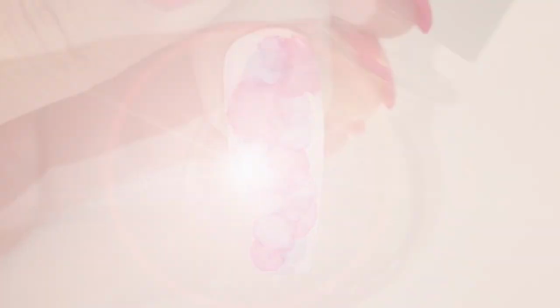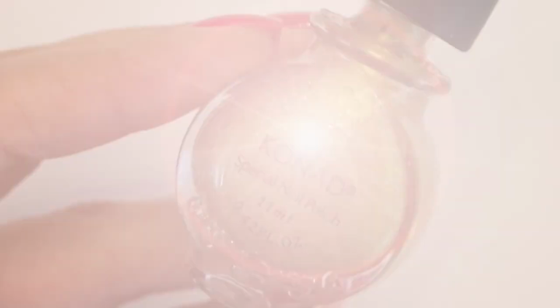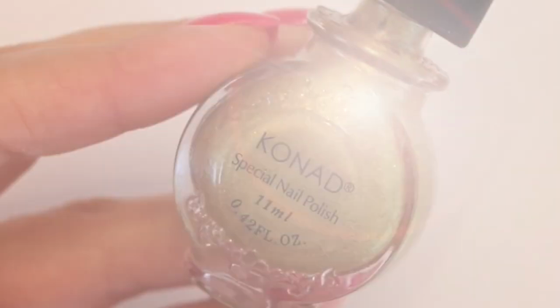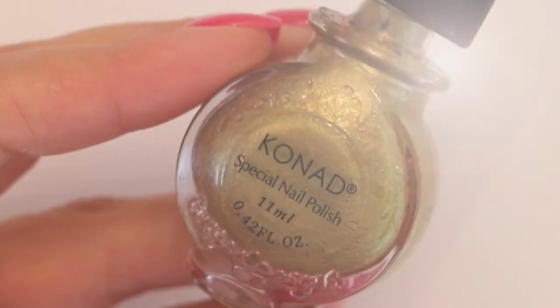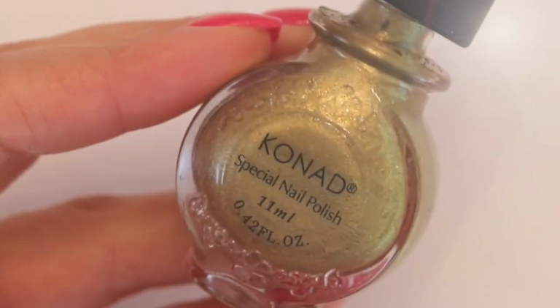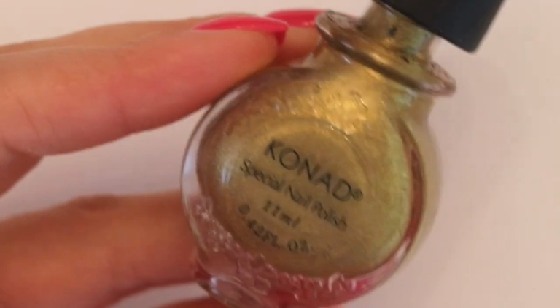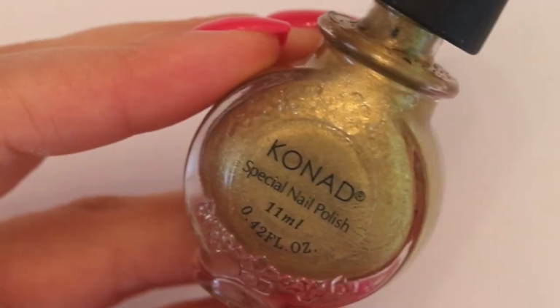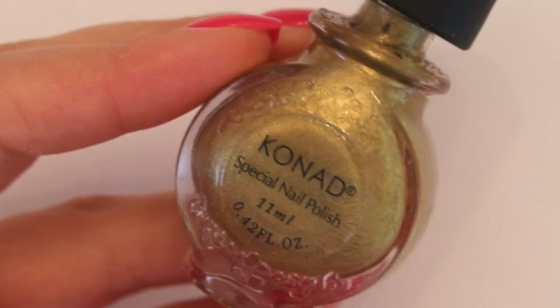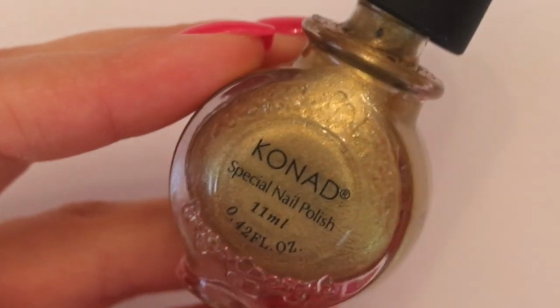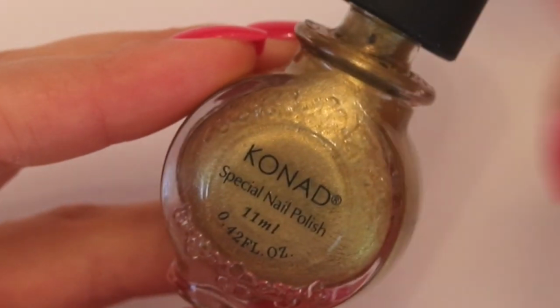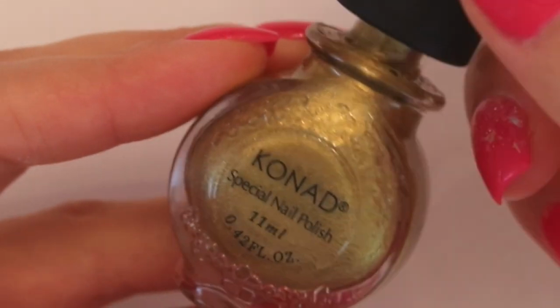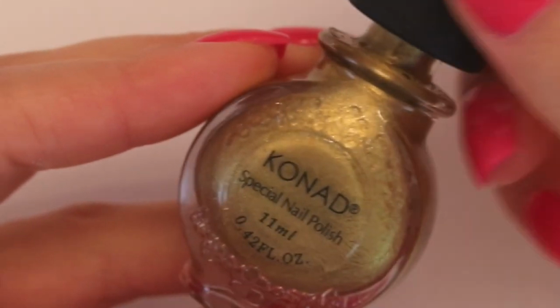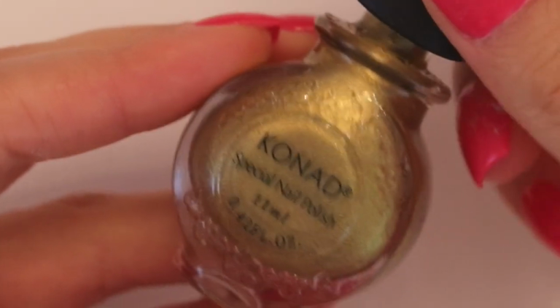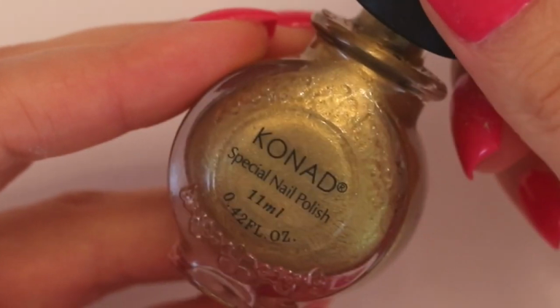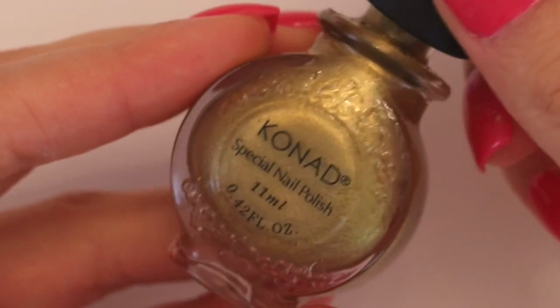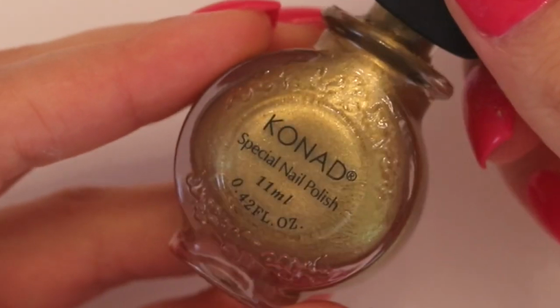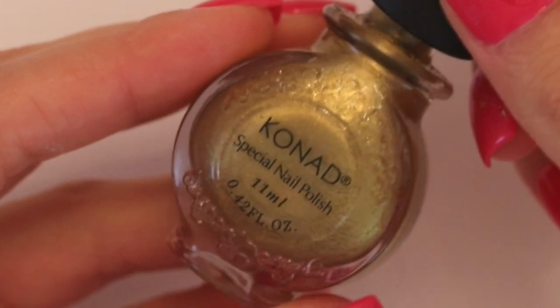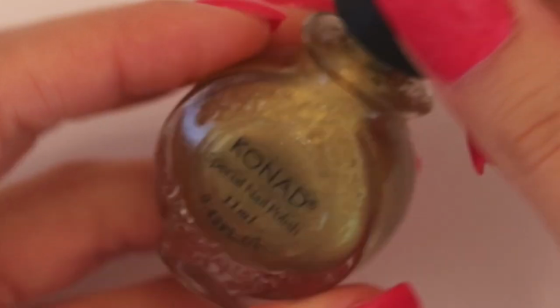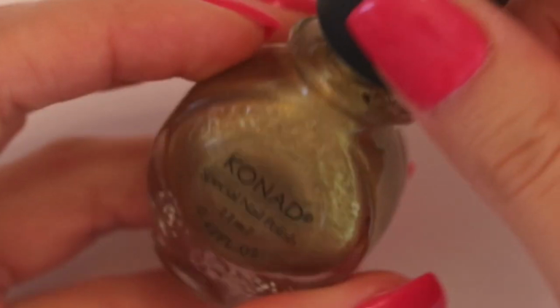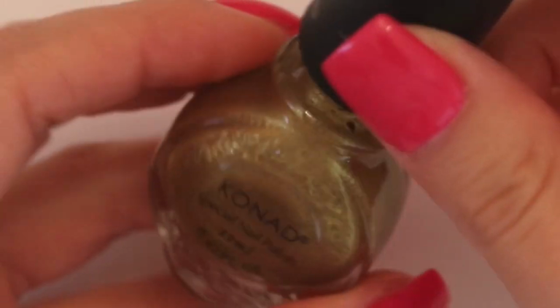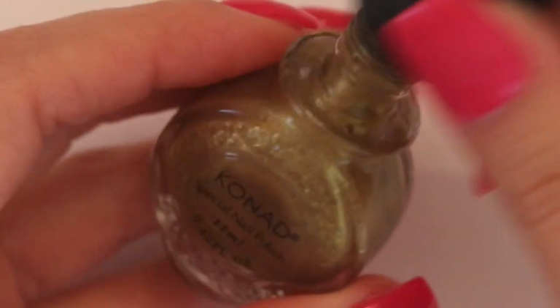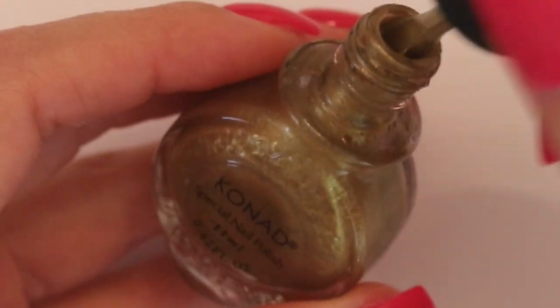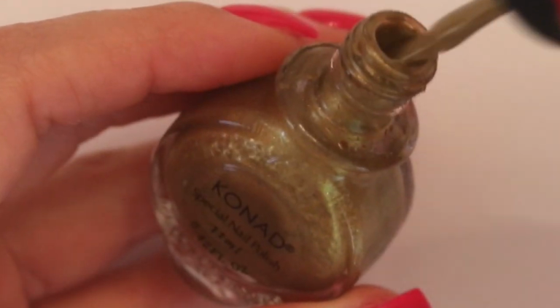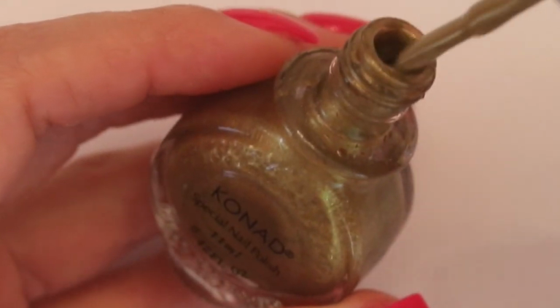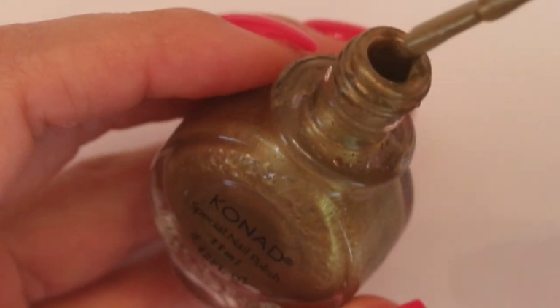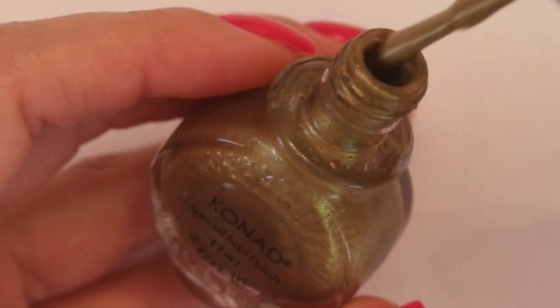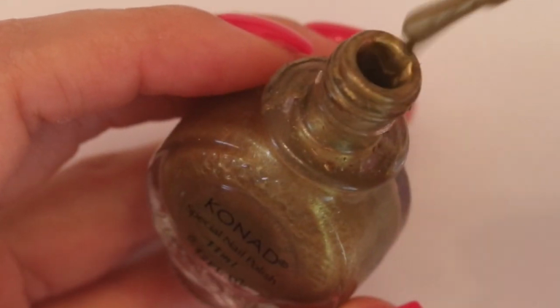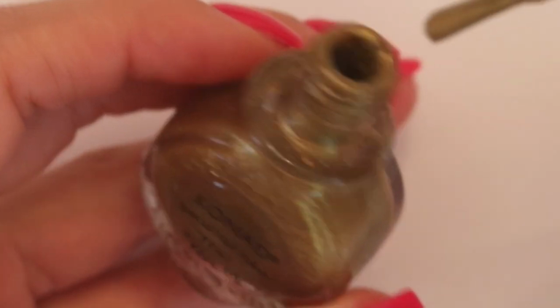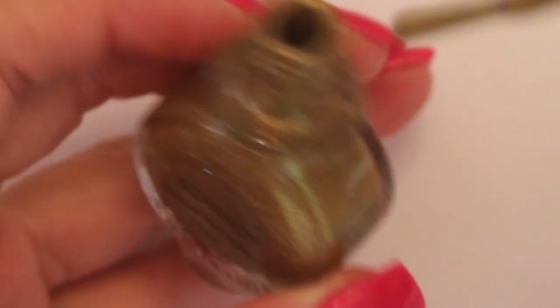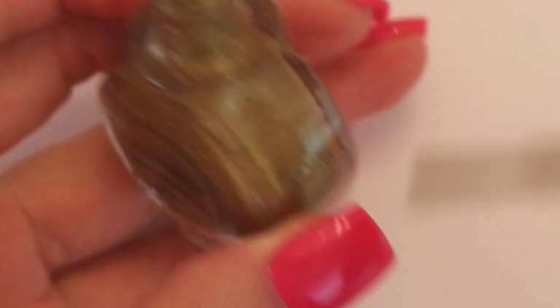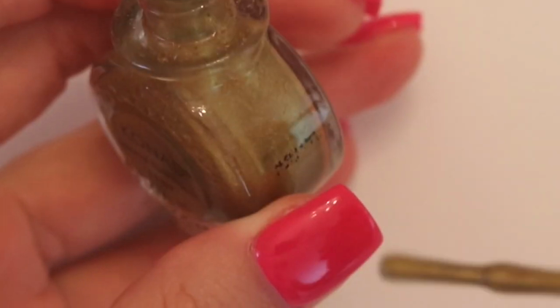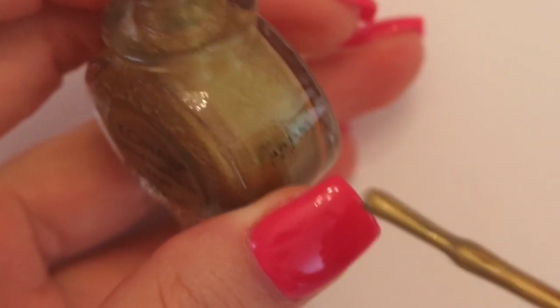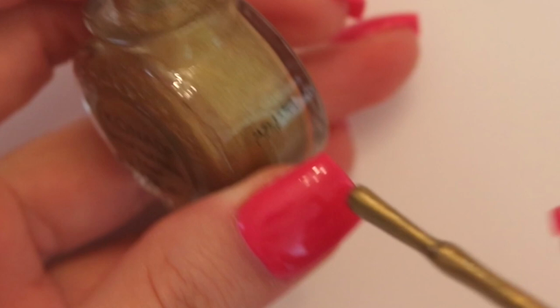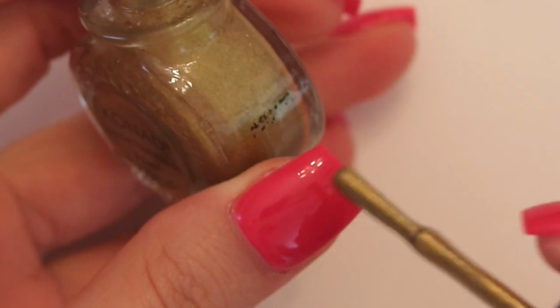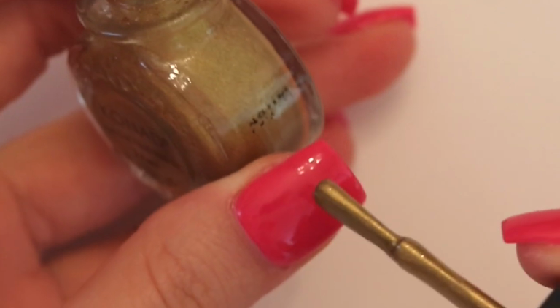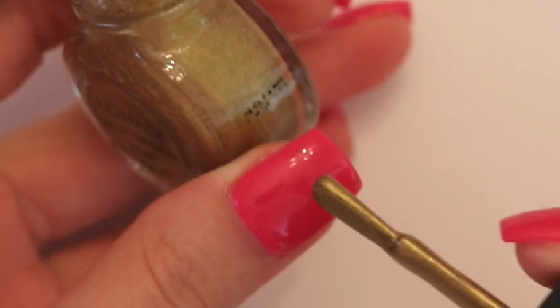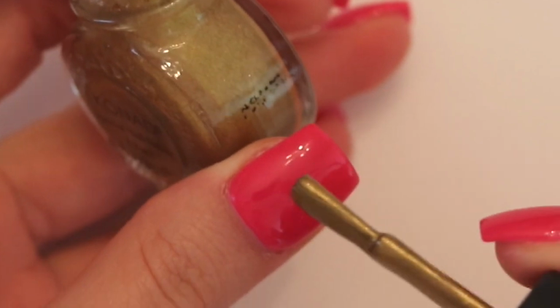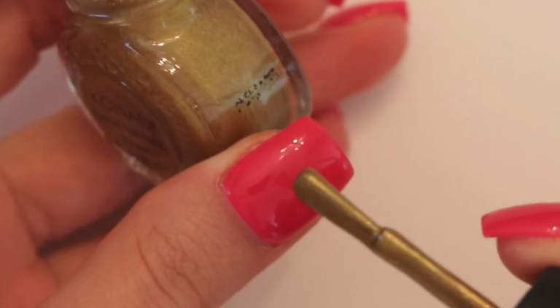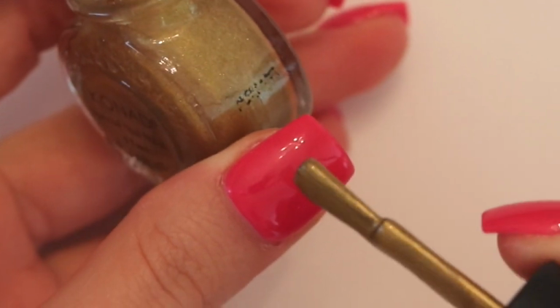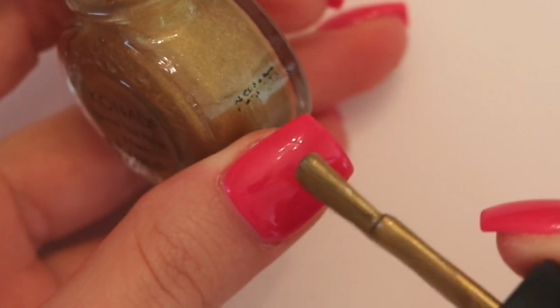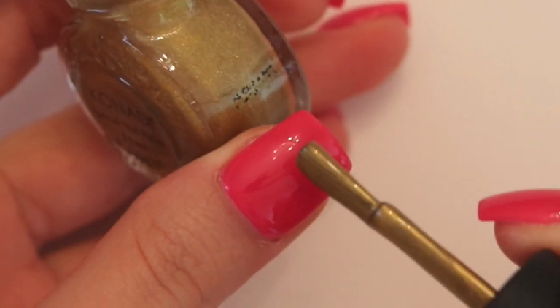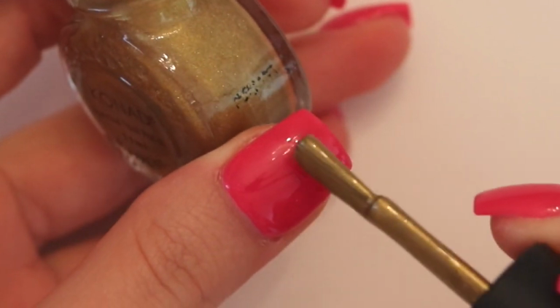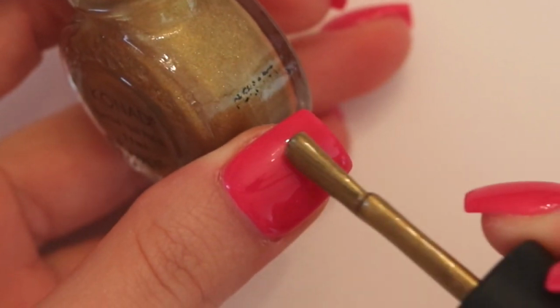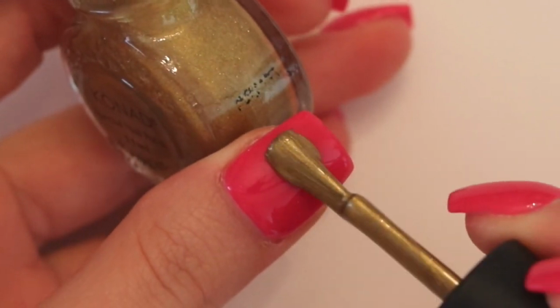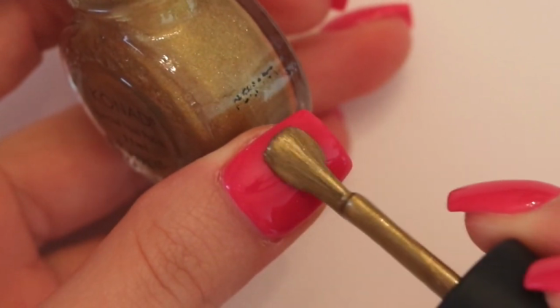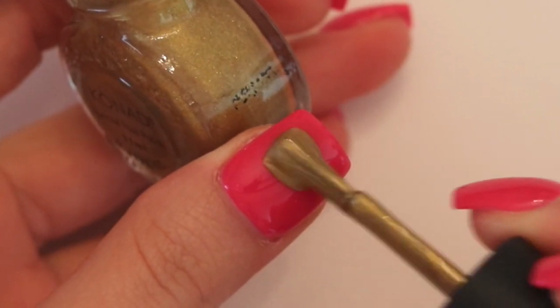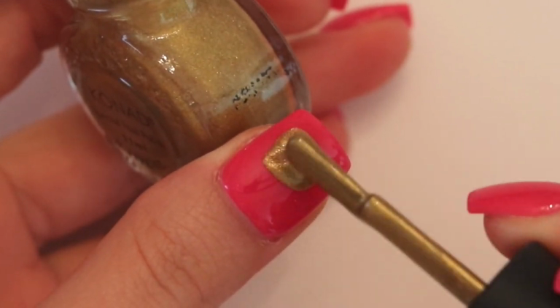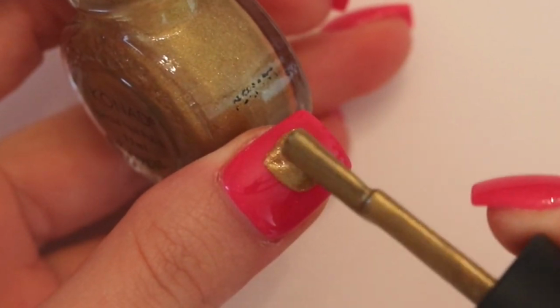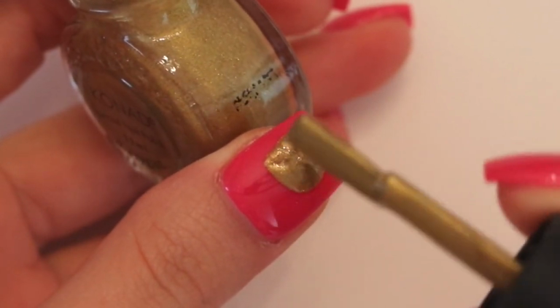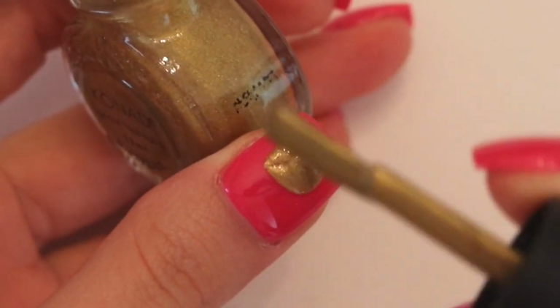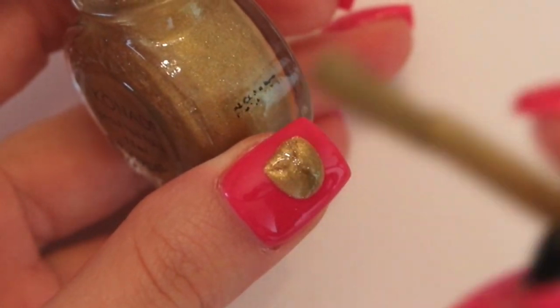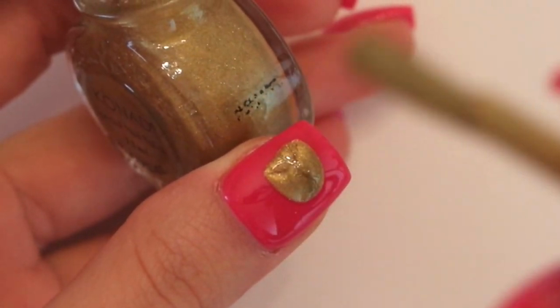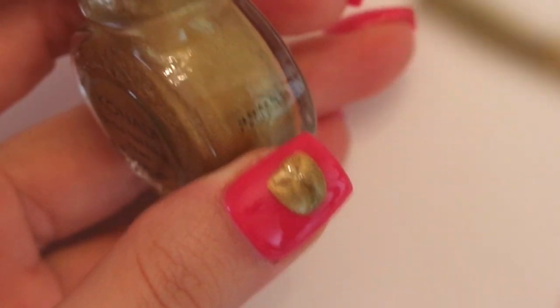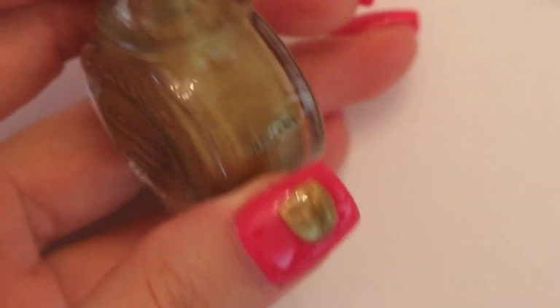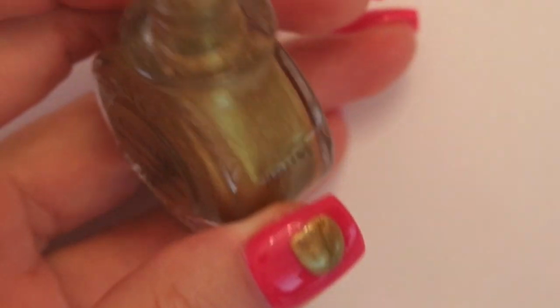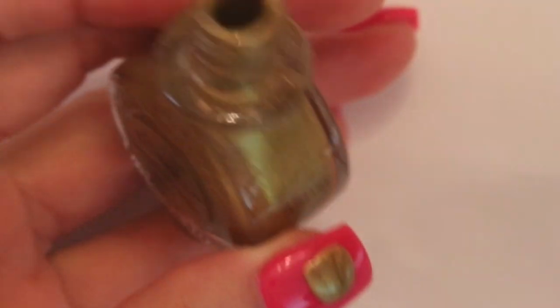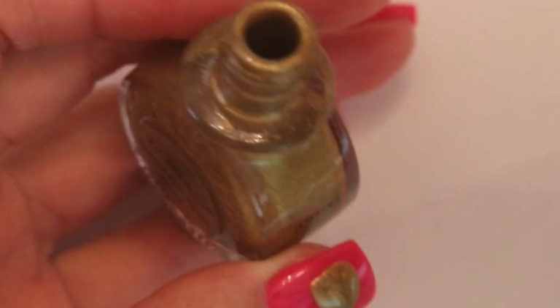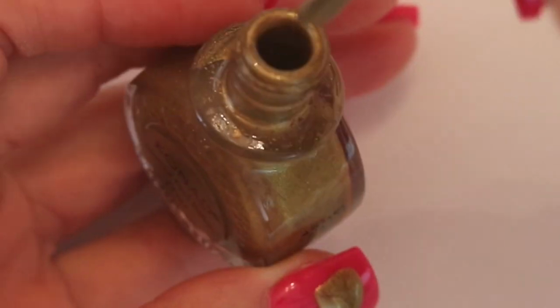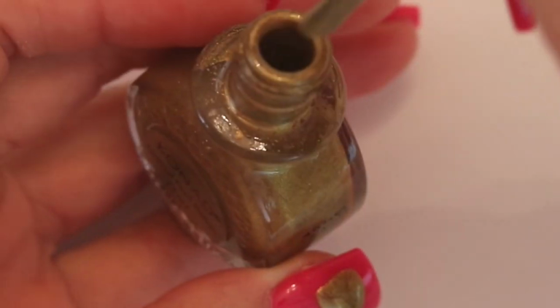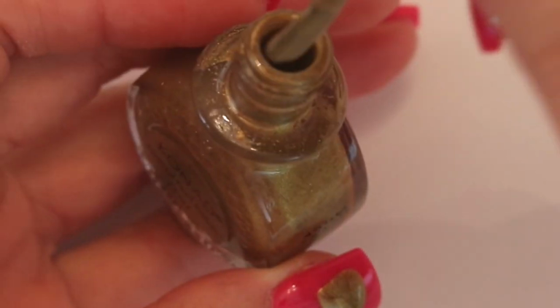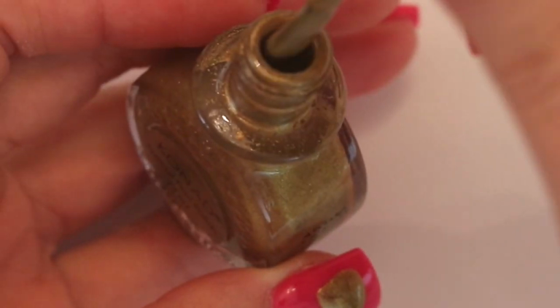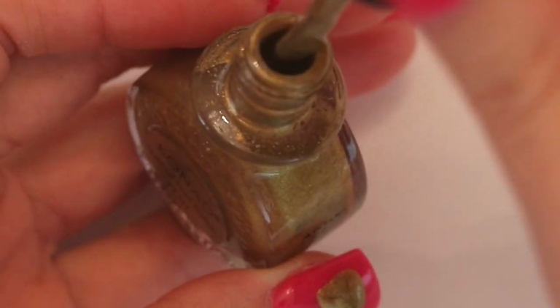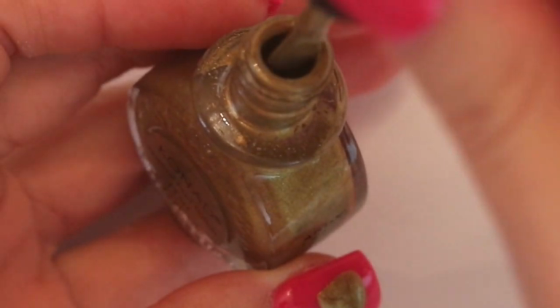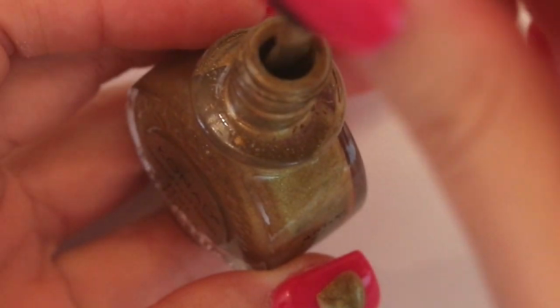Using a gold color stamping polish and the same precision brush, I am going to create a wavy line on the design to decorate it.